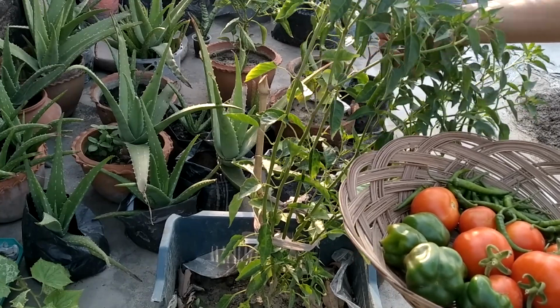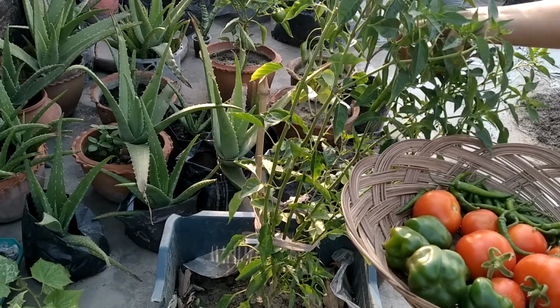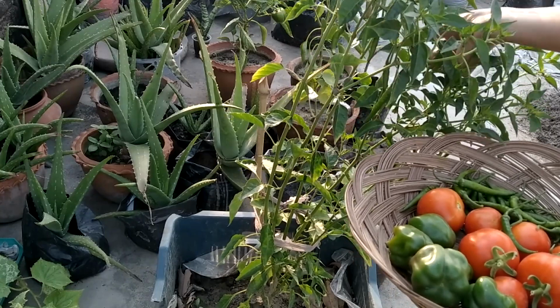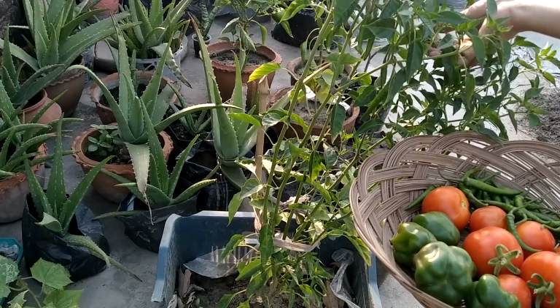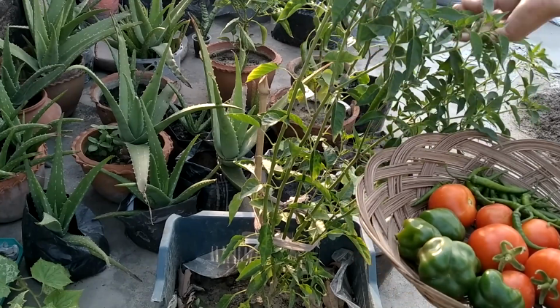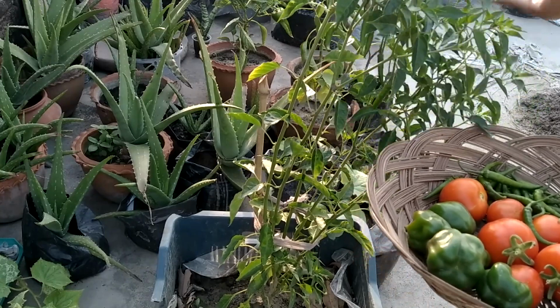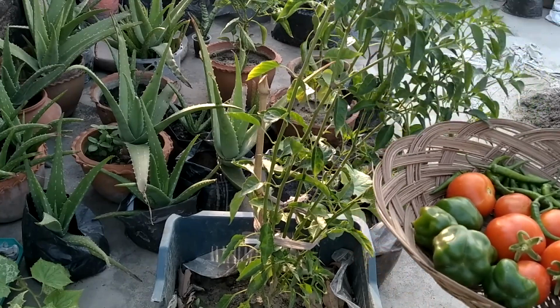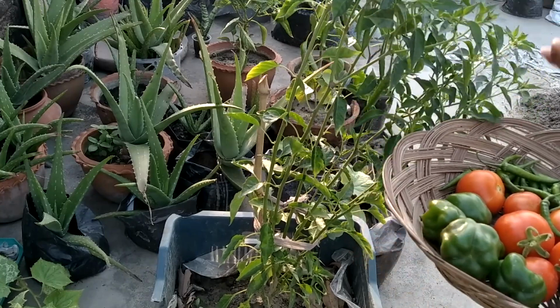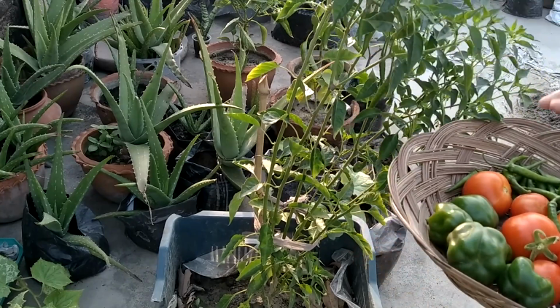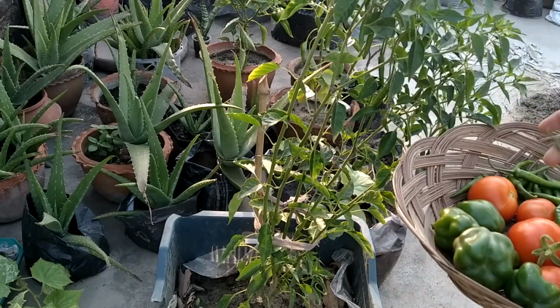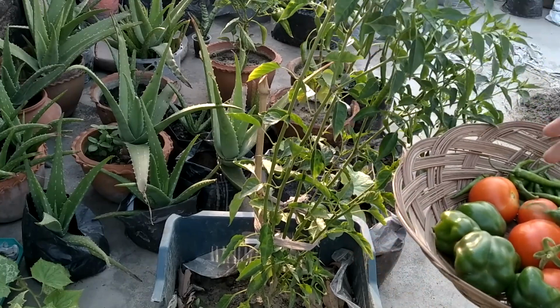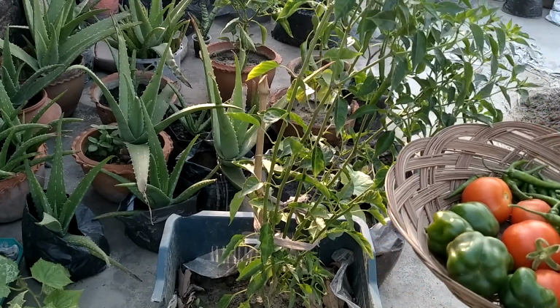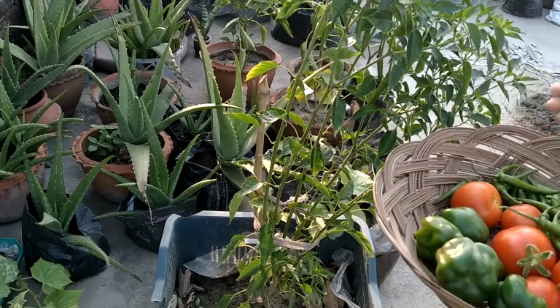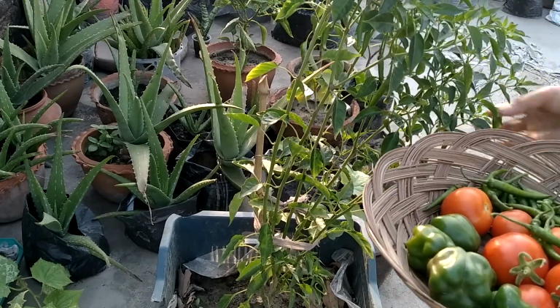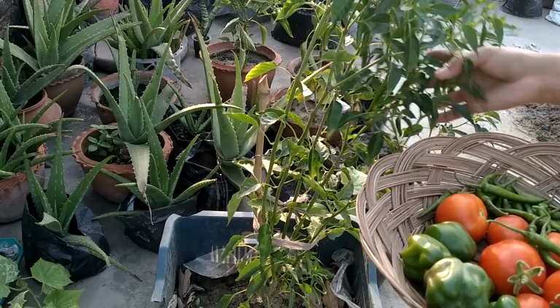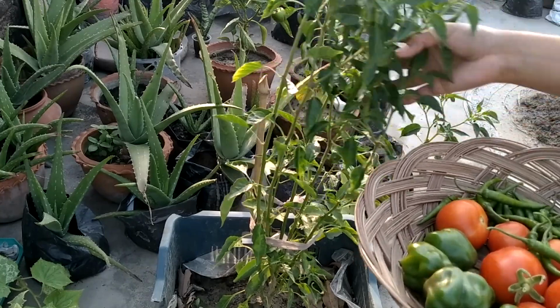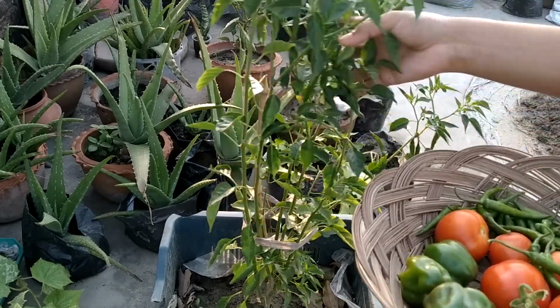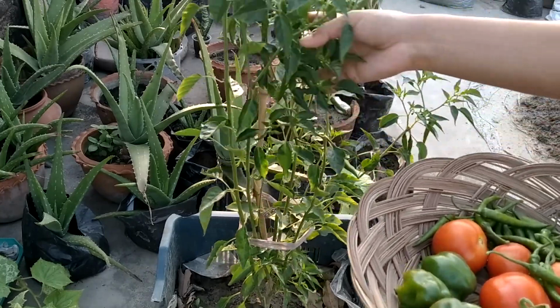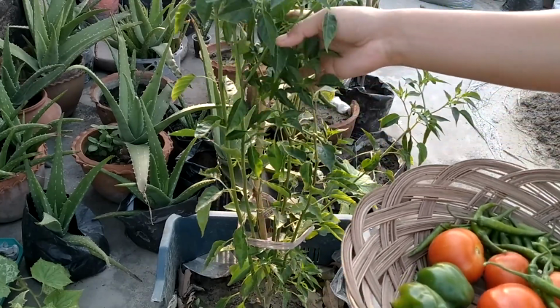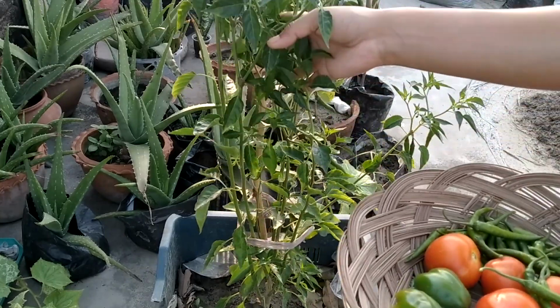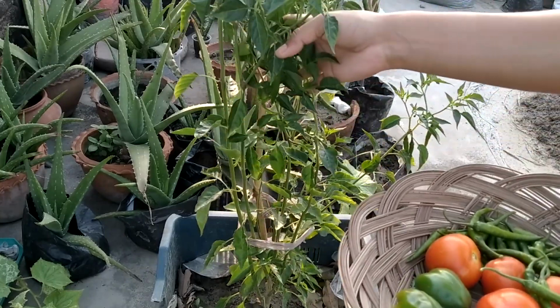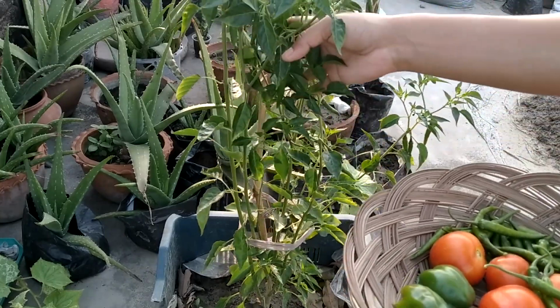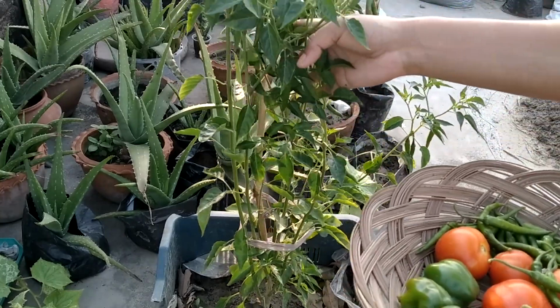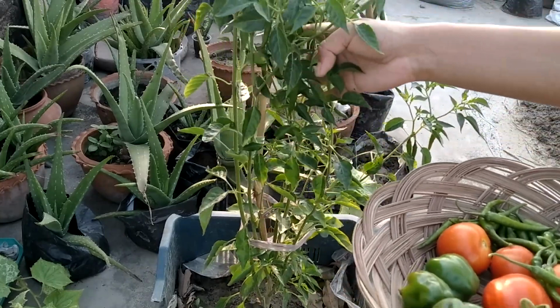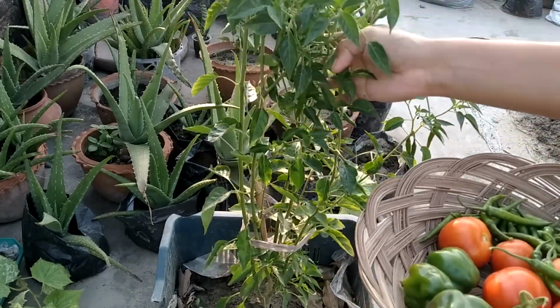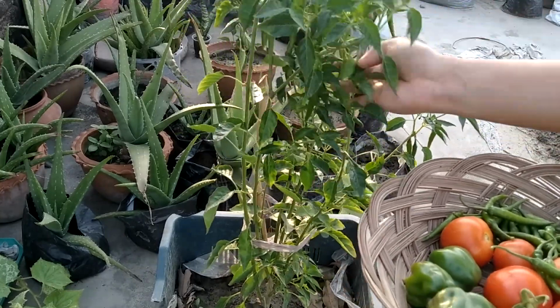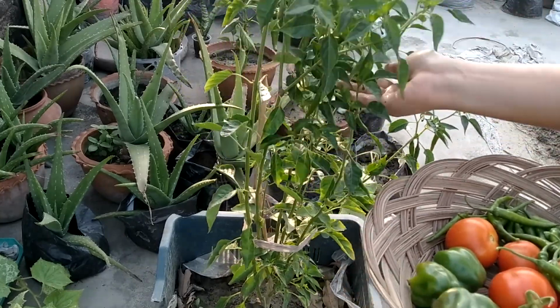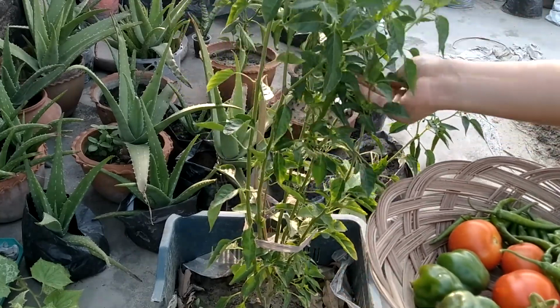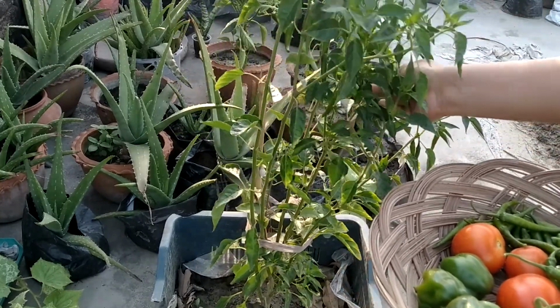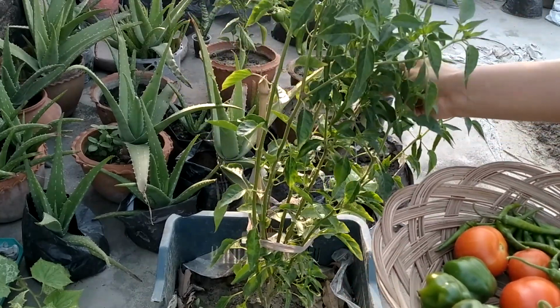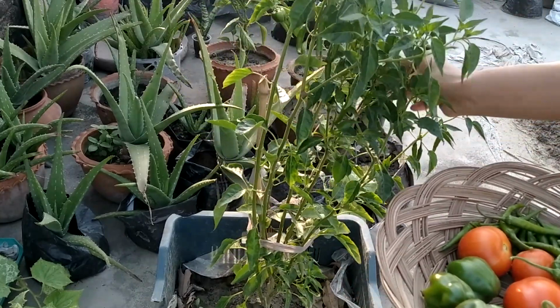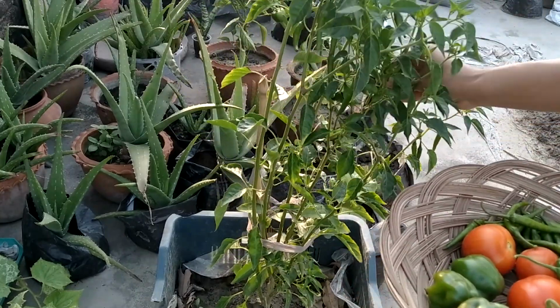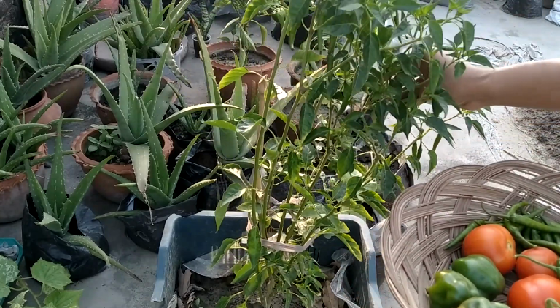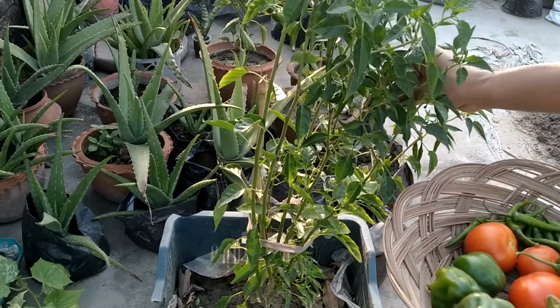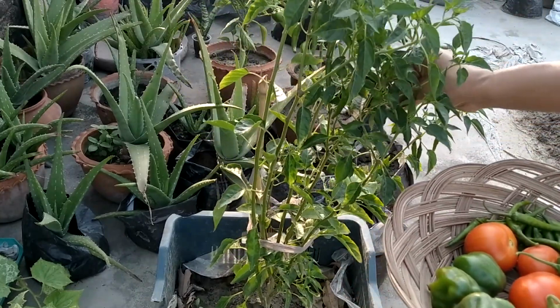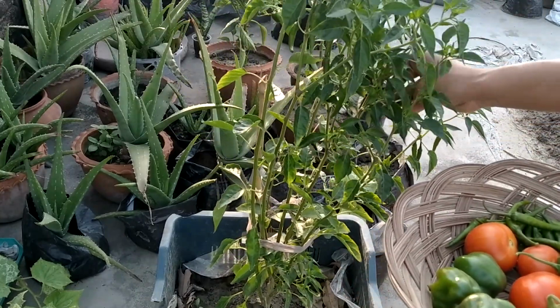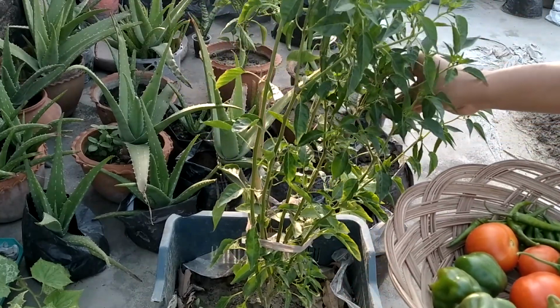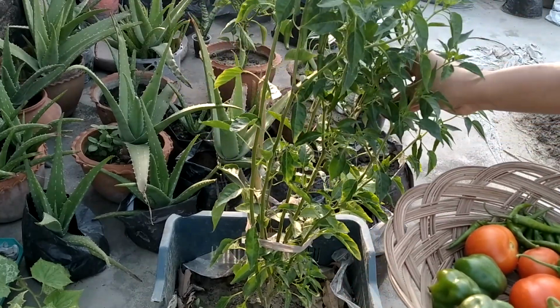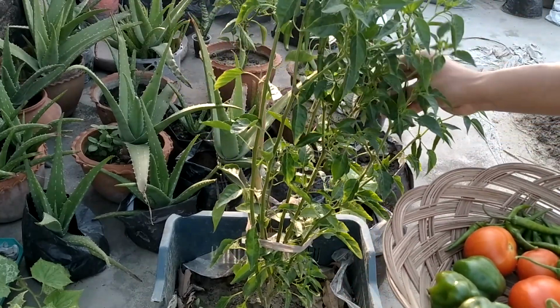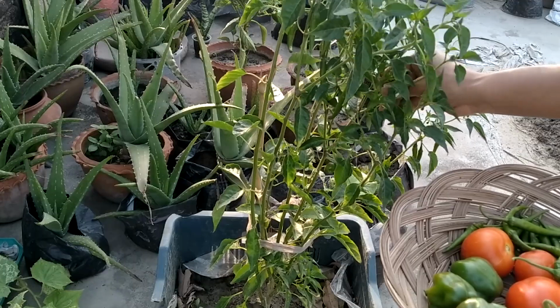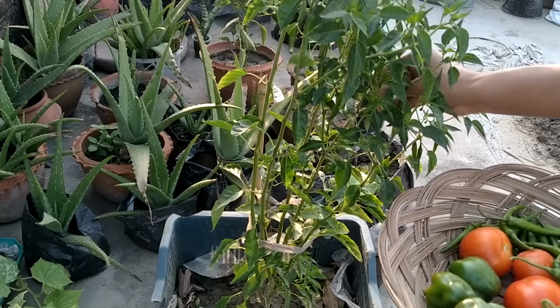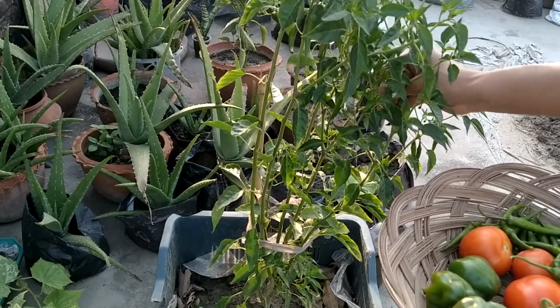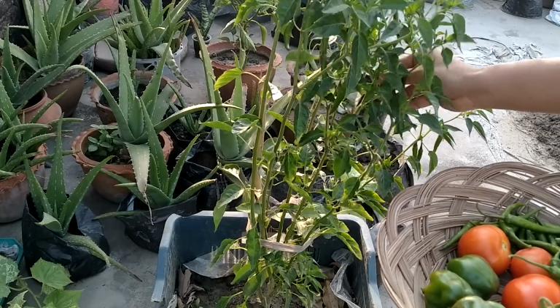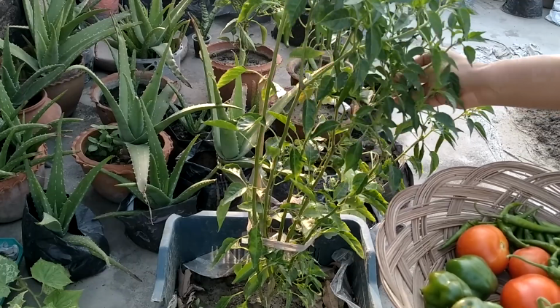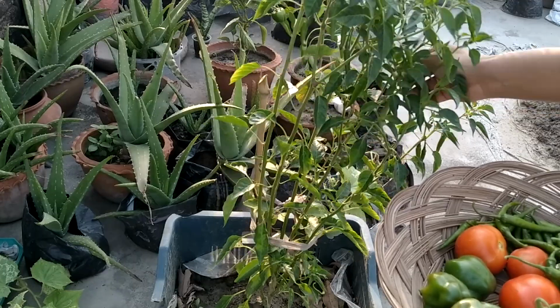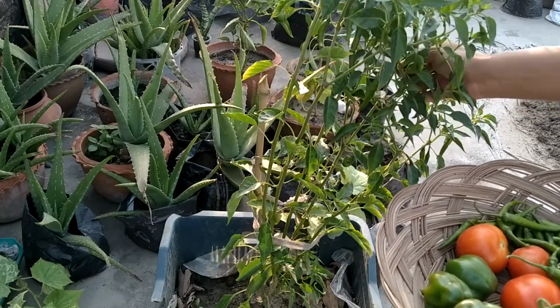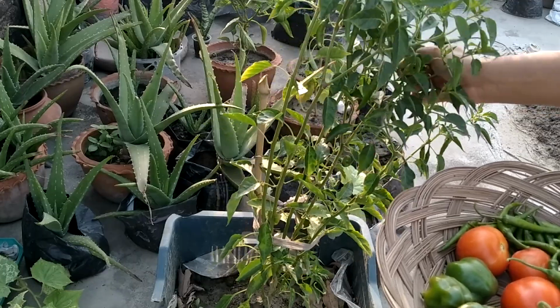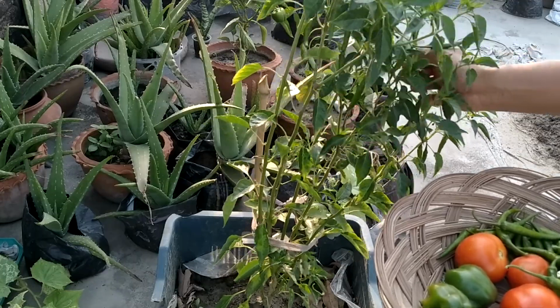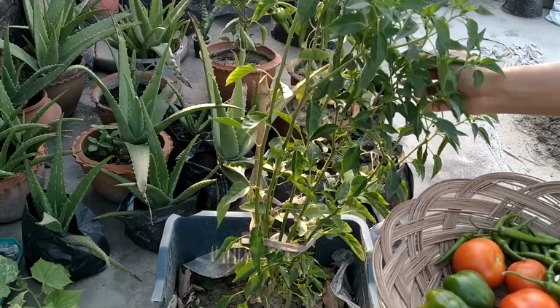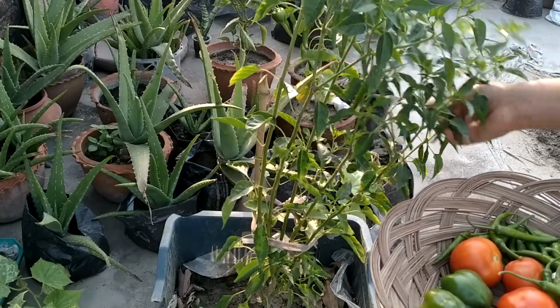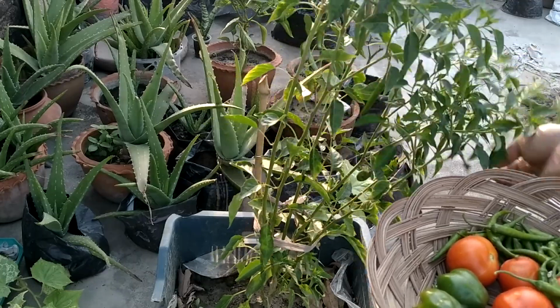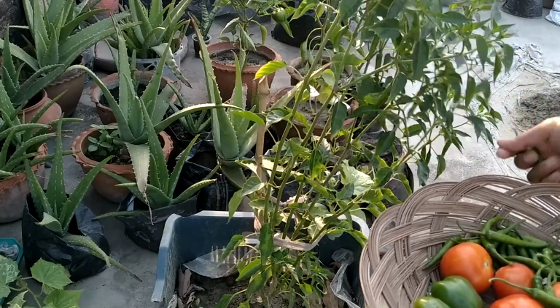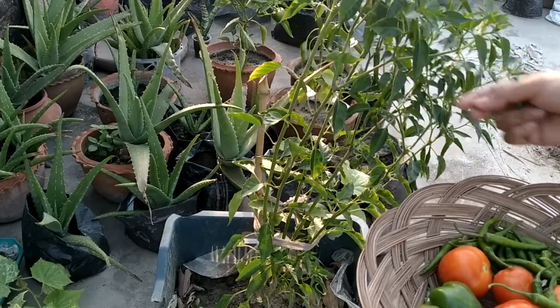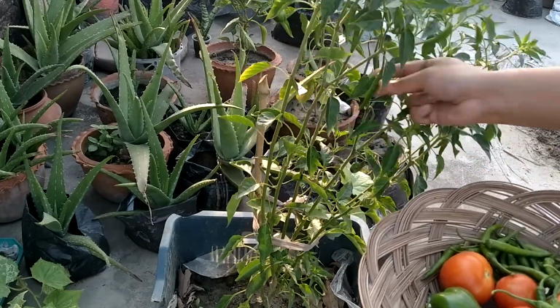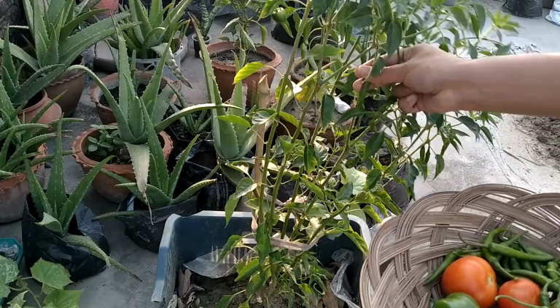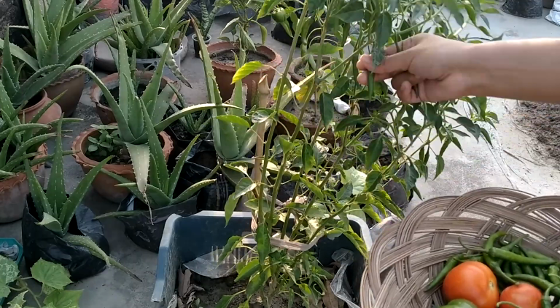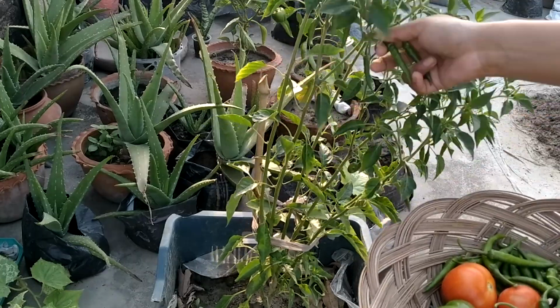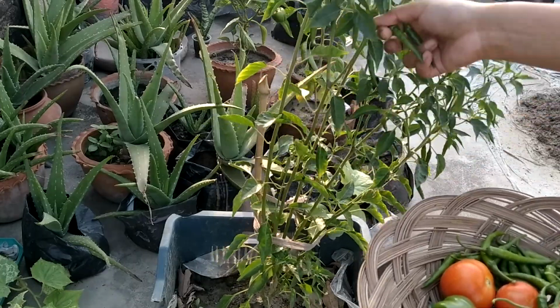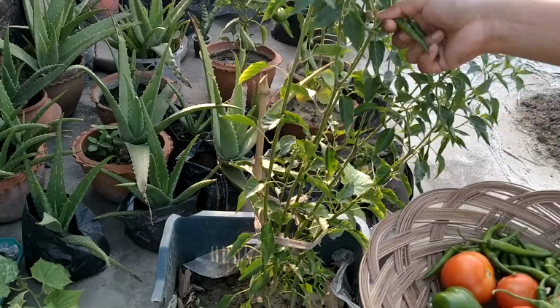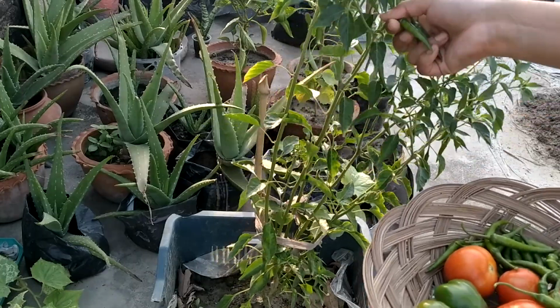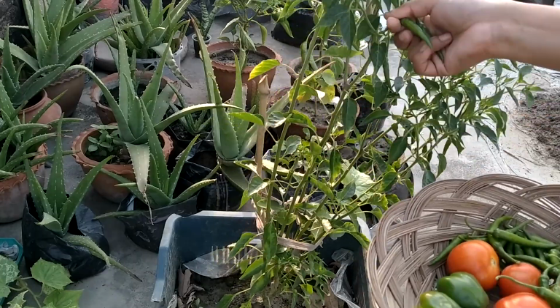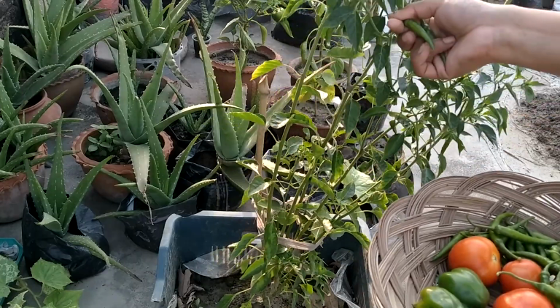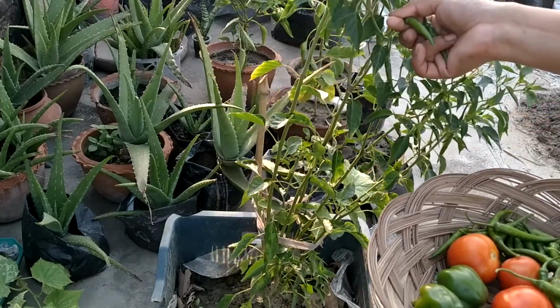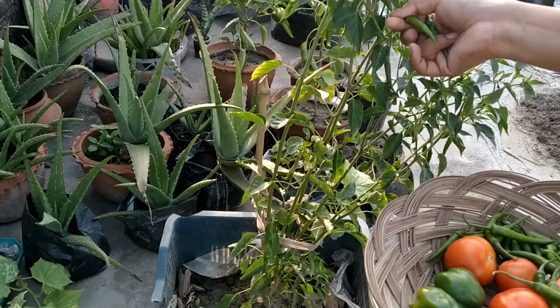Today I have harvested a few capsicum, tomatoes, and green chilis. And this is one of the small green chilis.